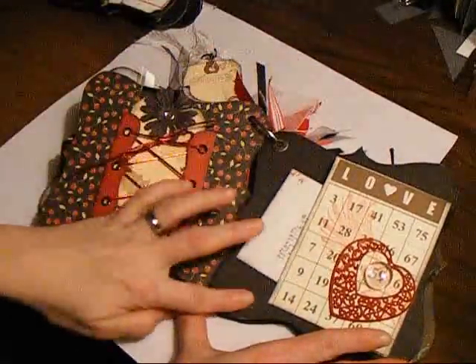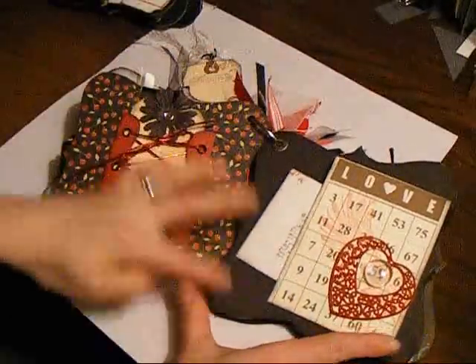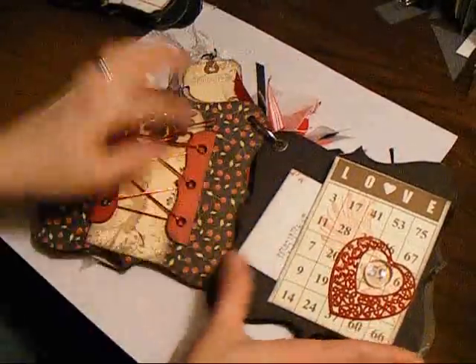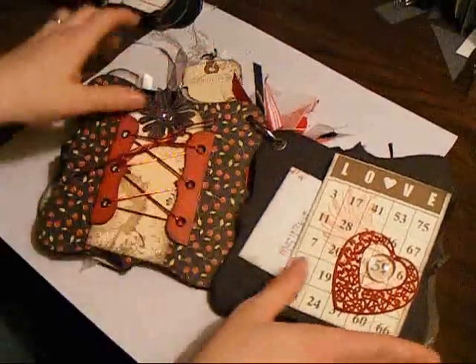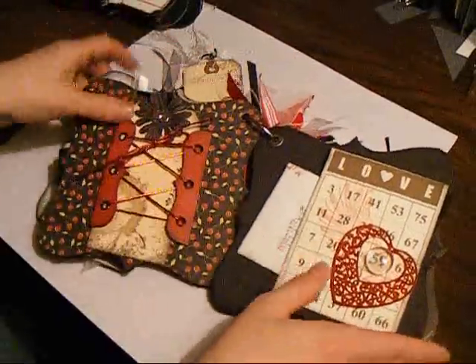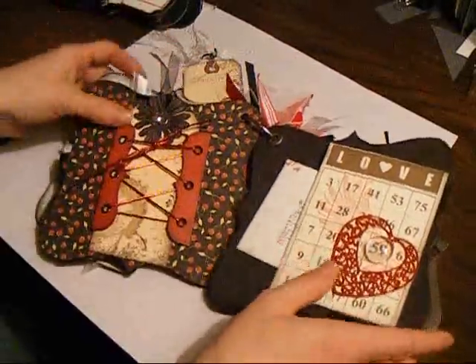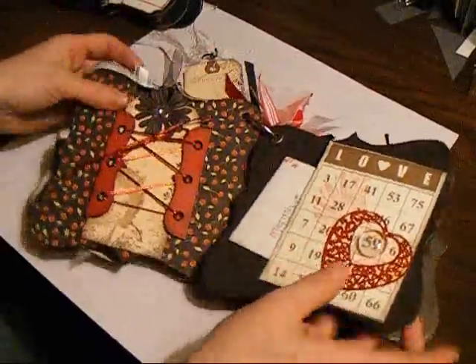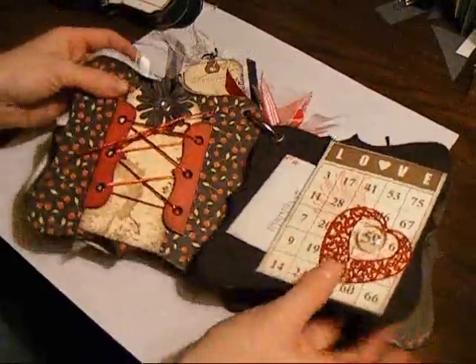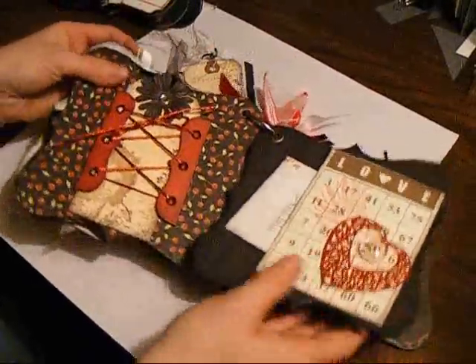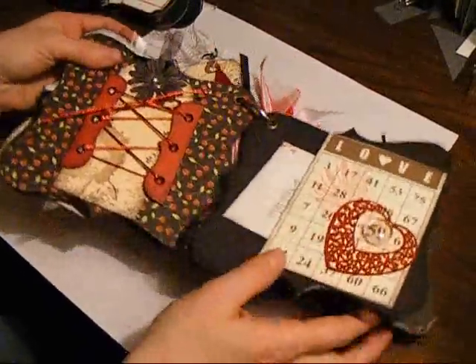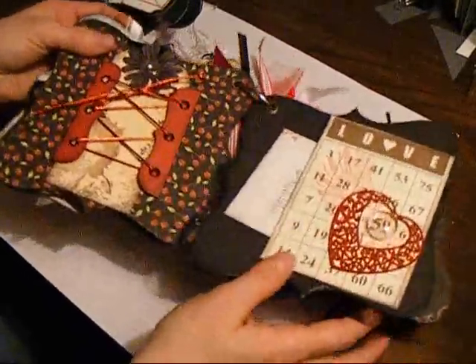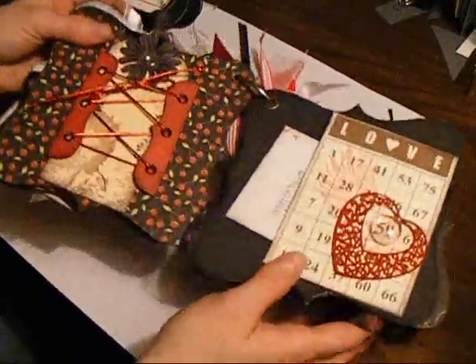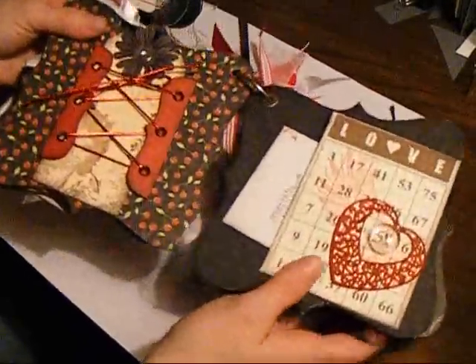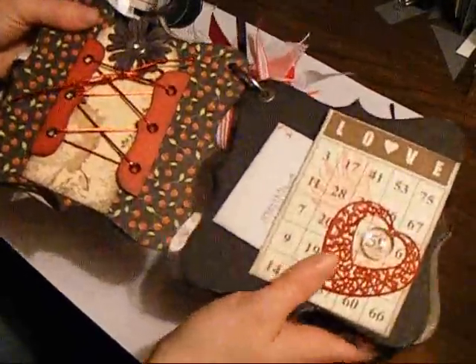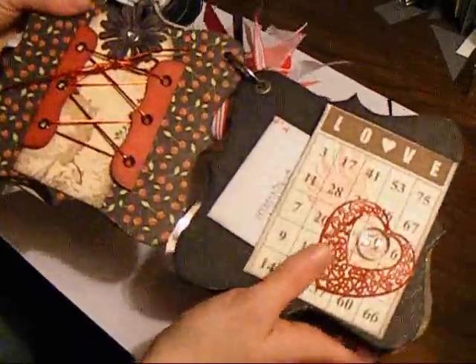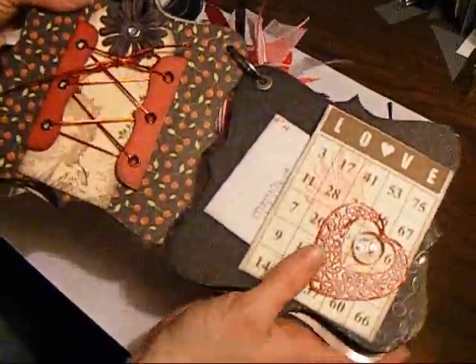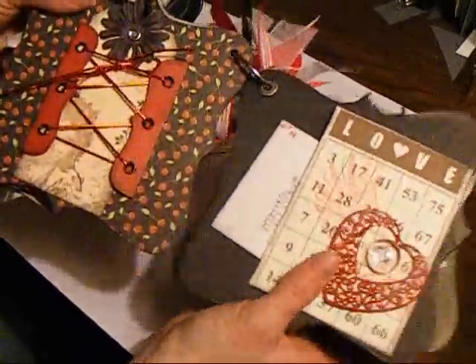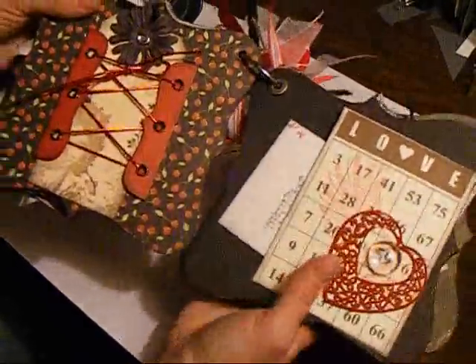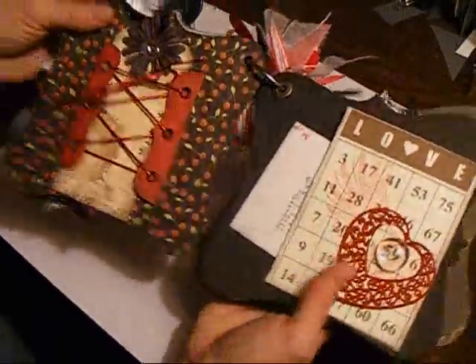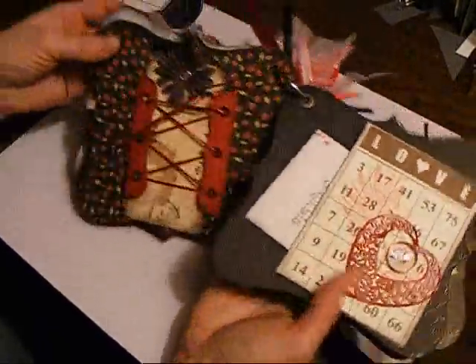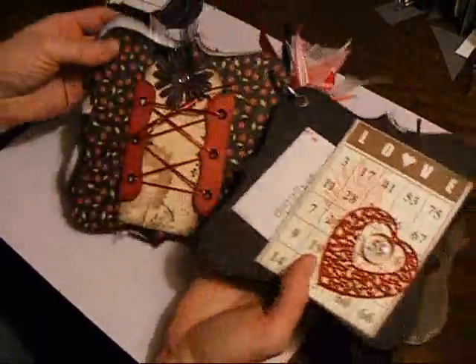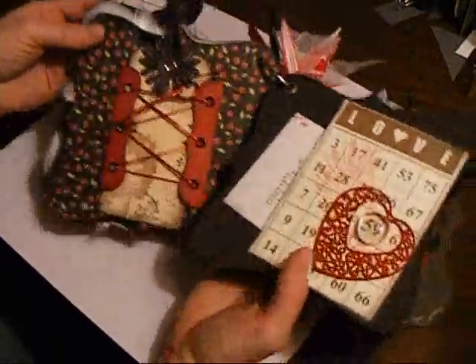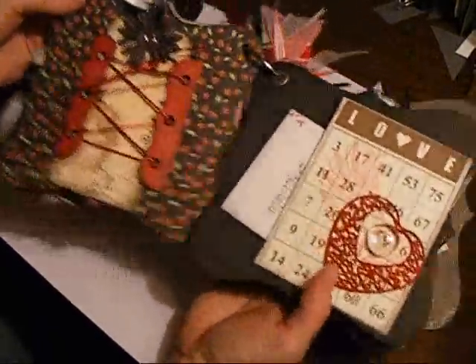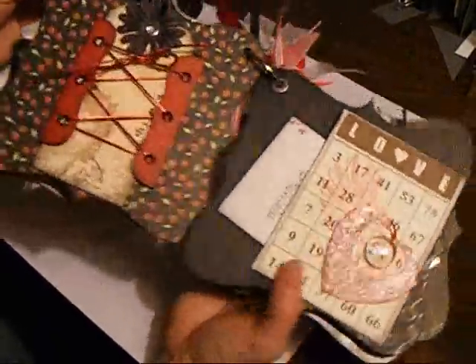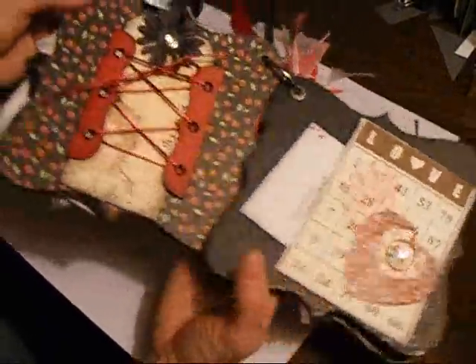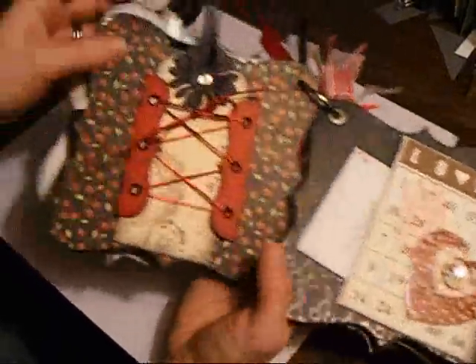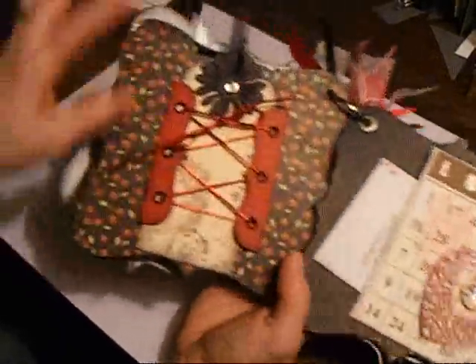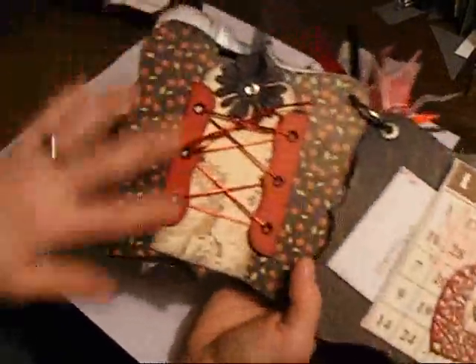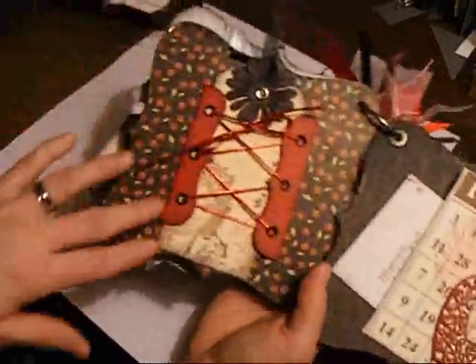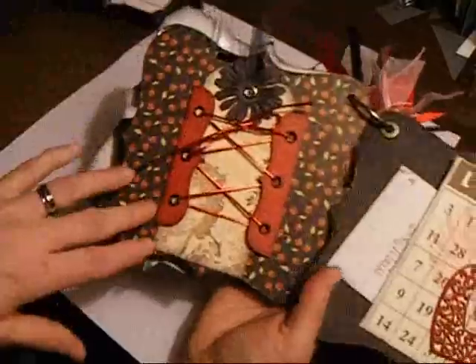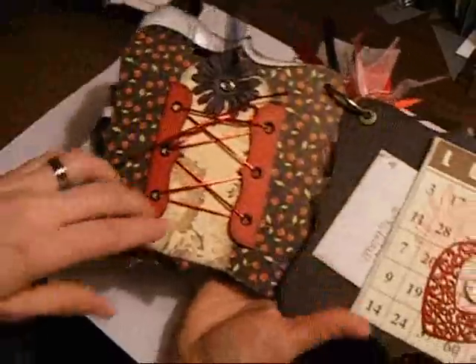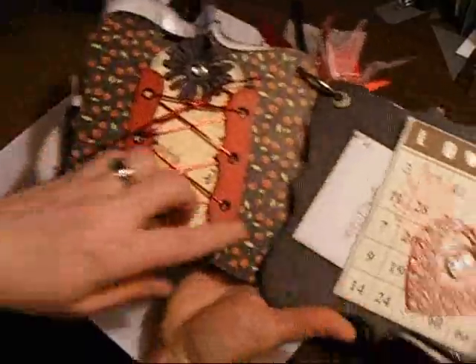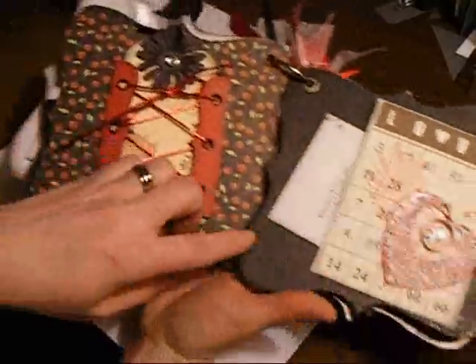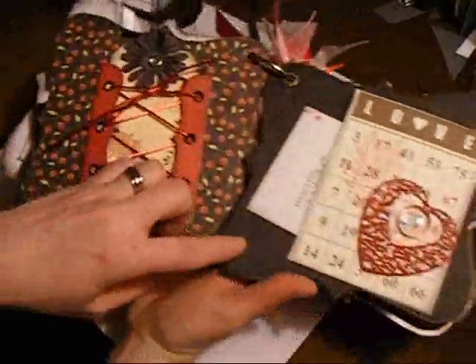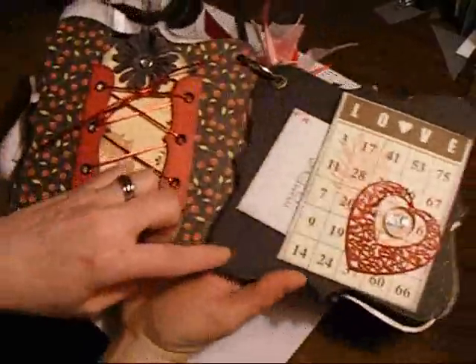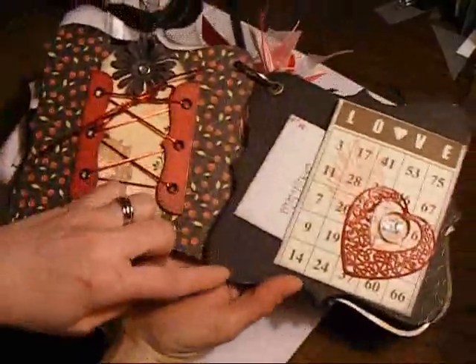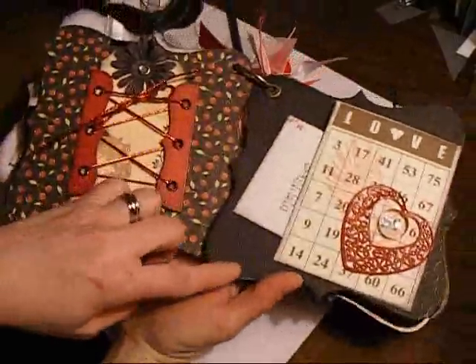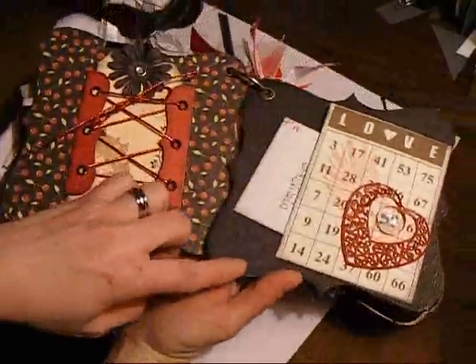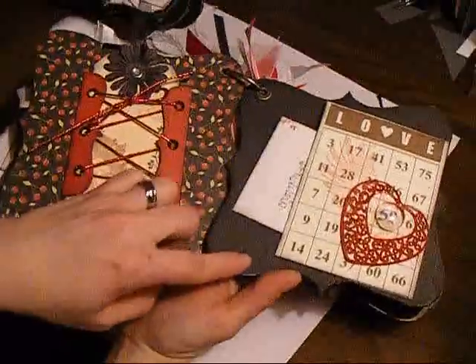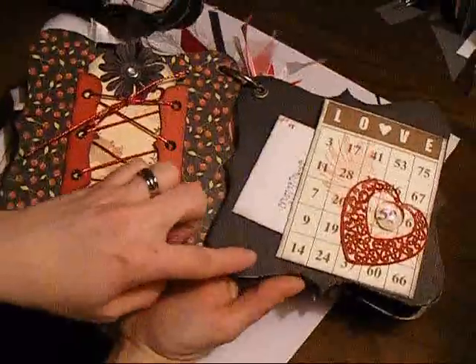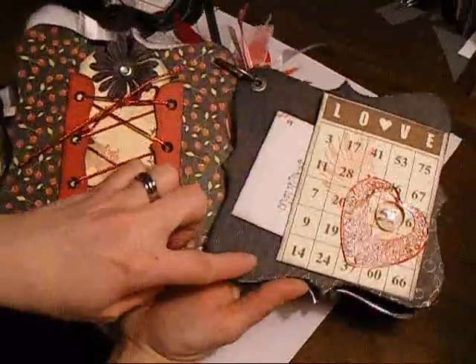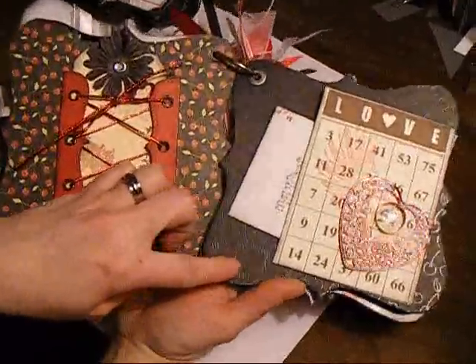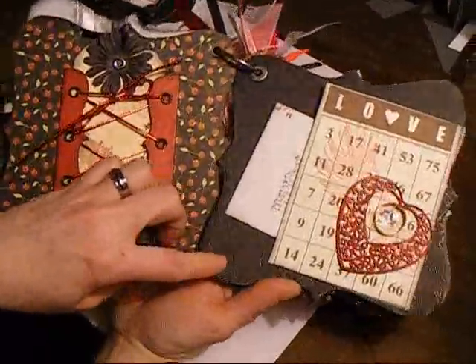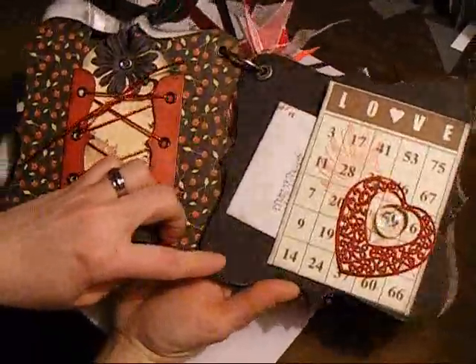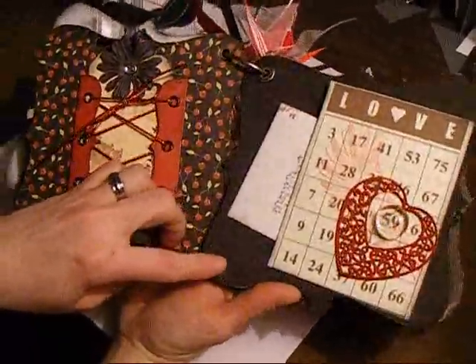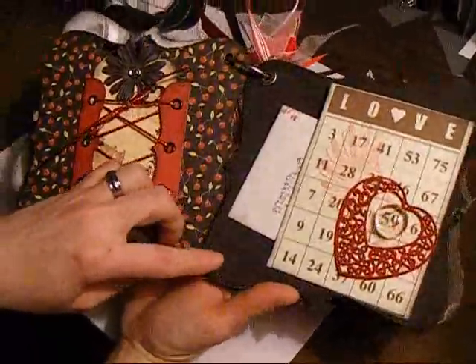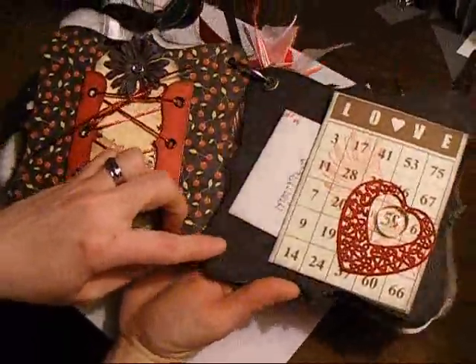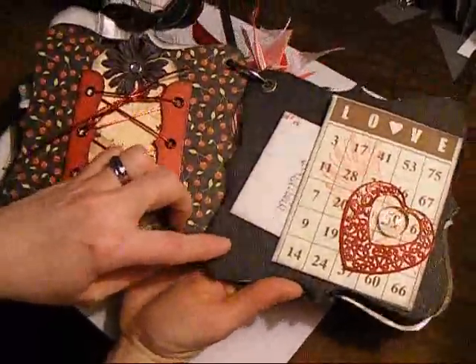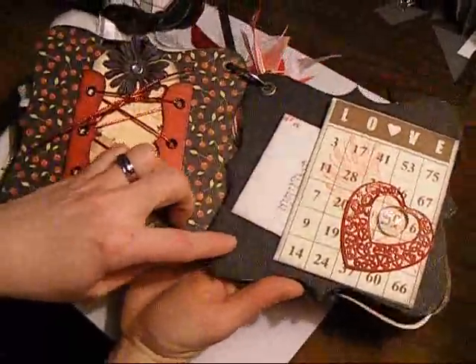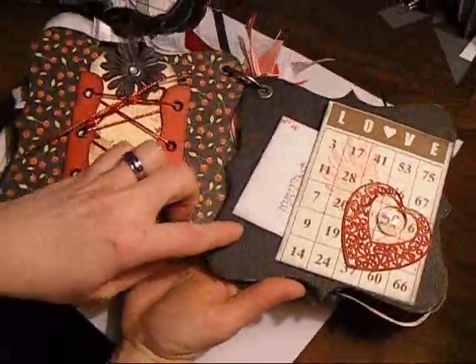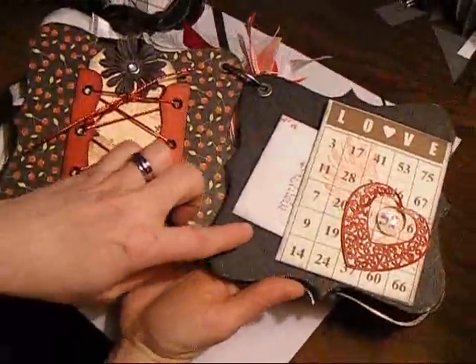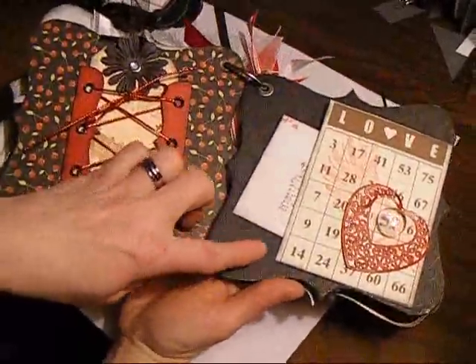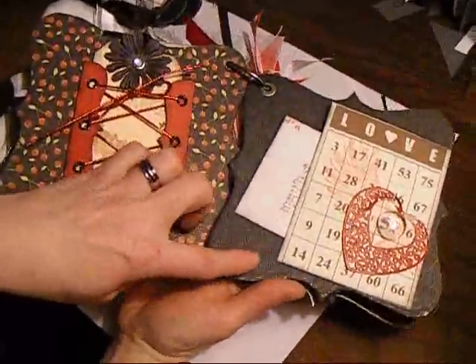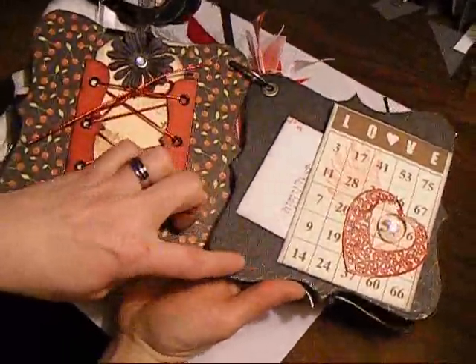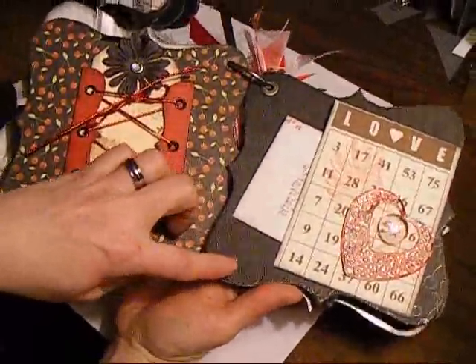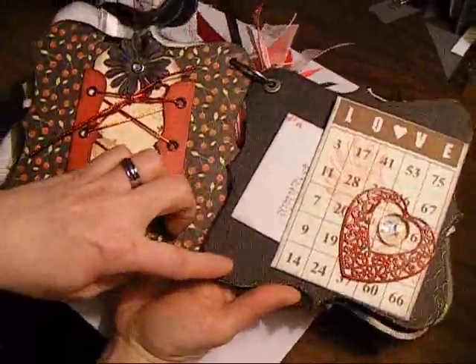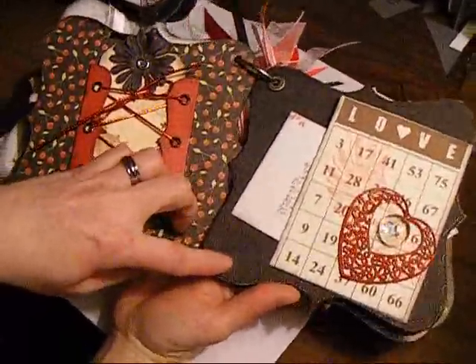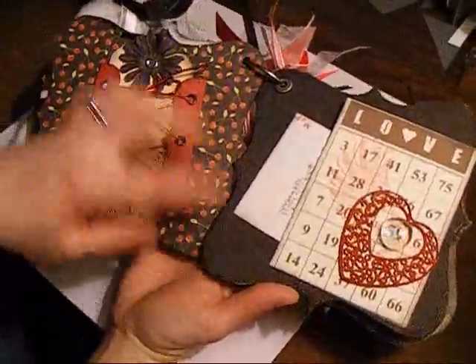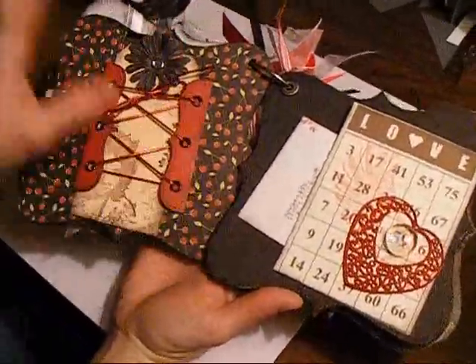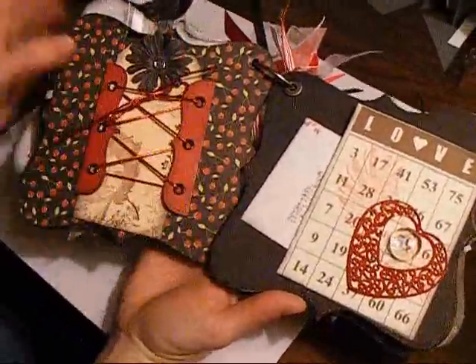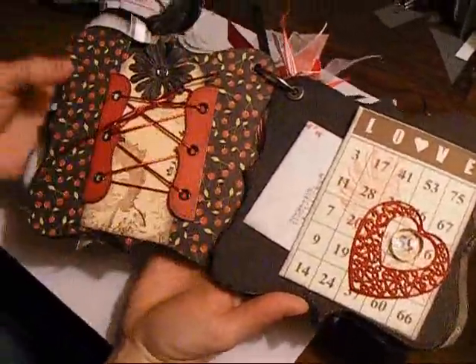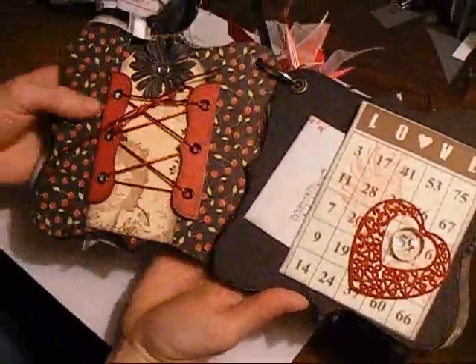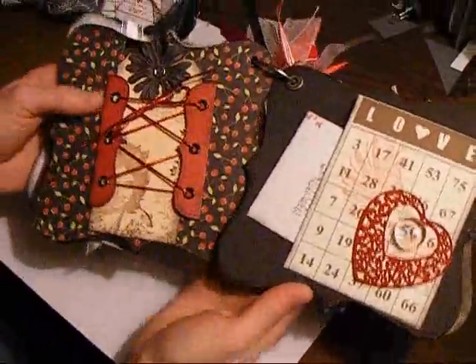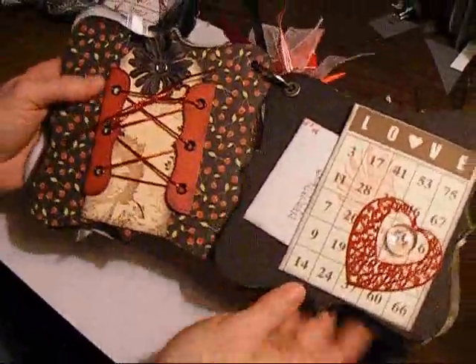This paper is embossed with cherries — I'm not sure if you can see that.